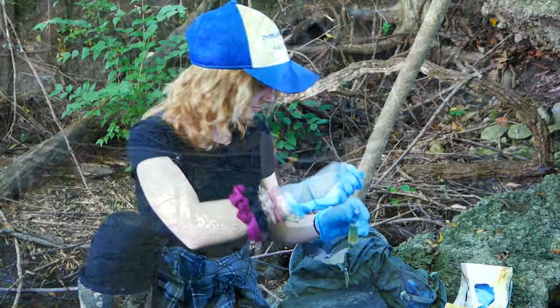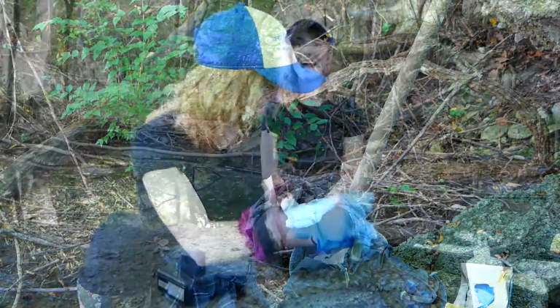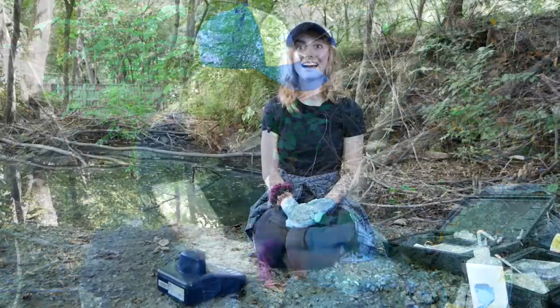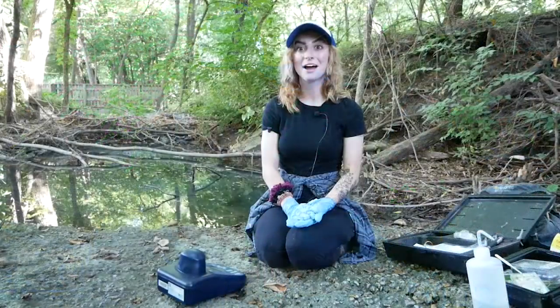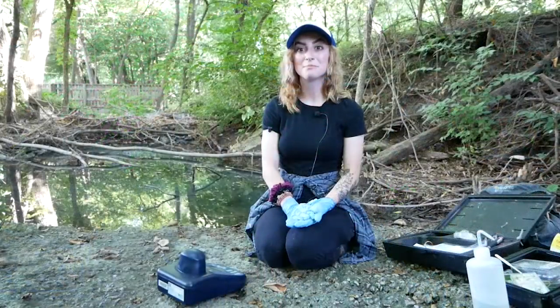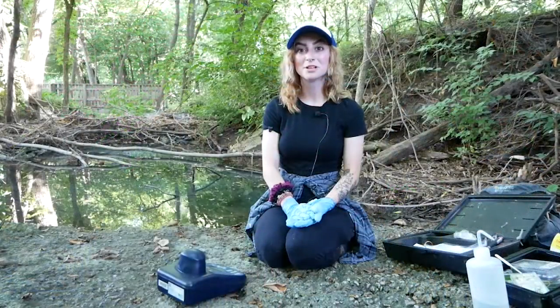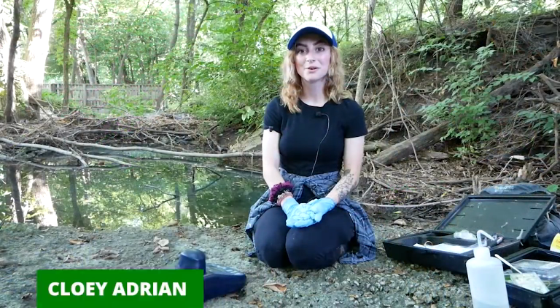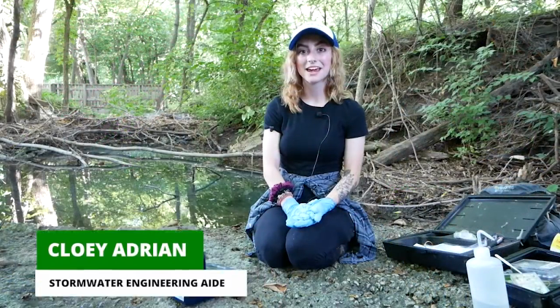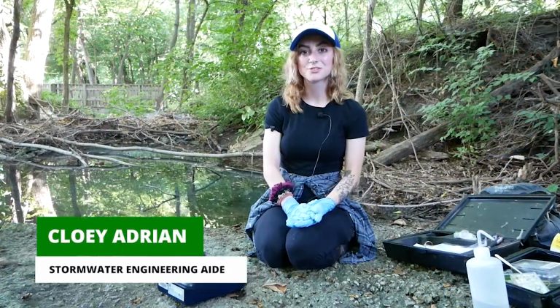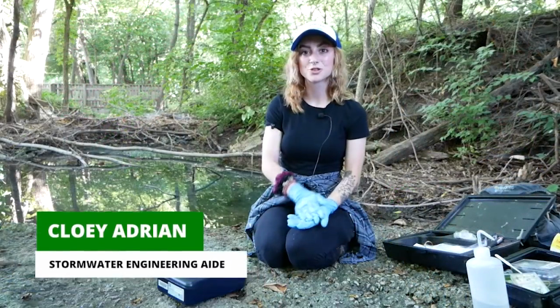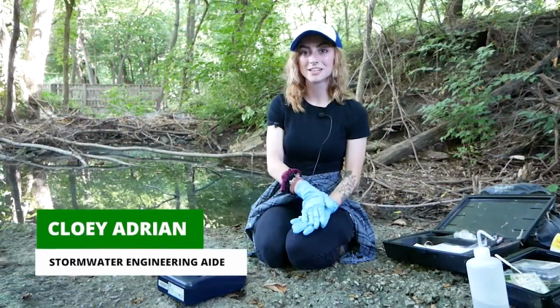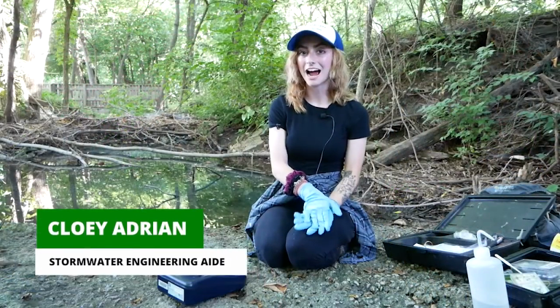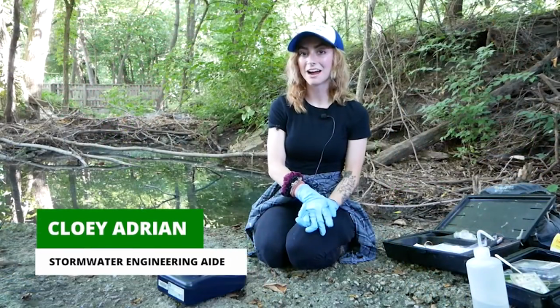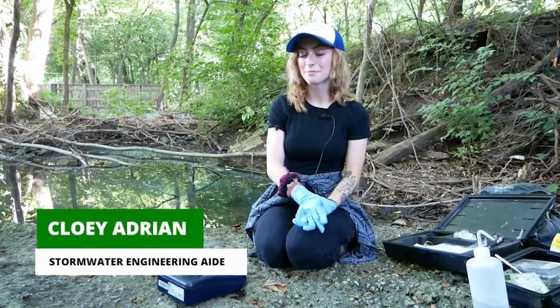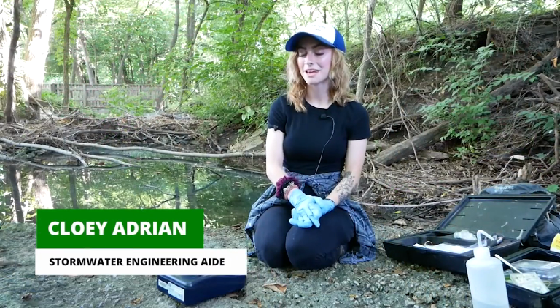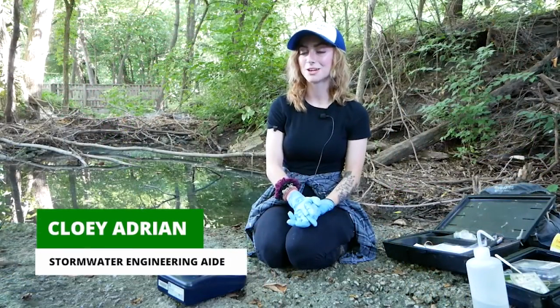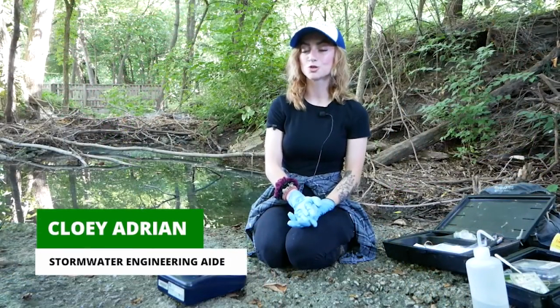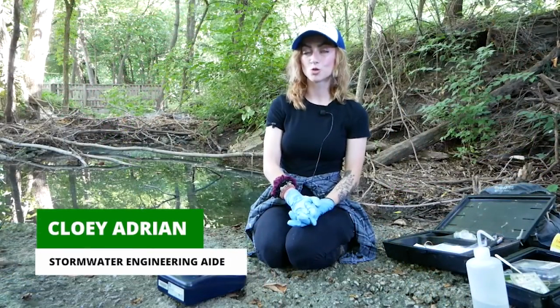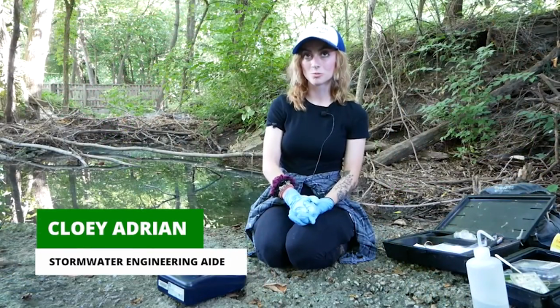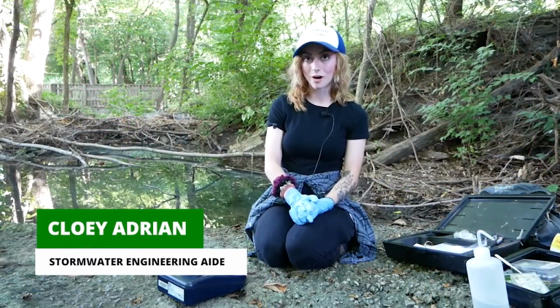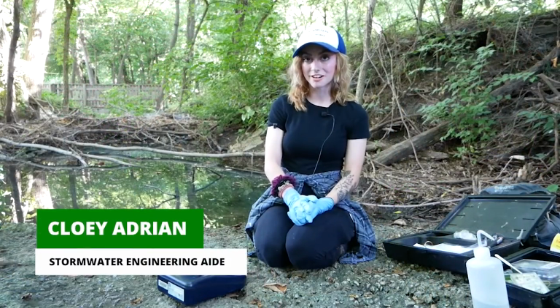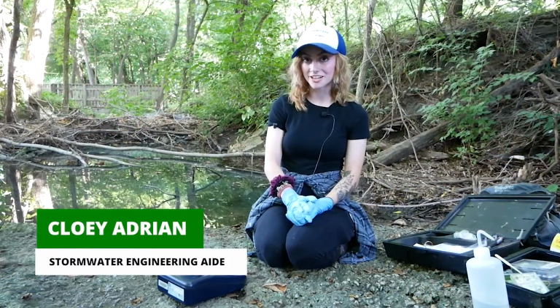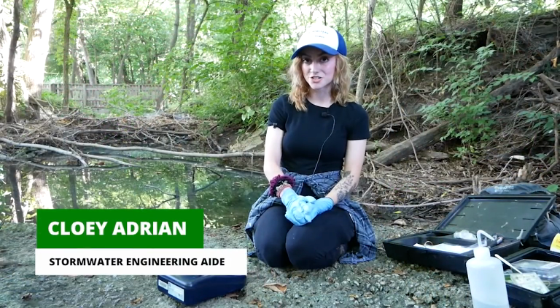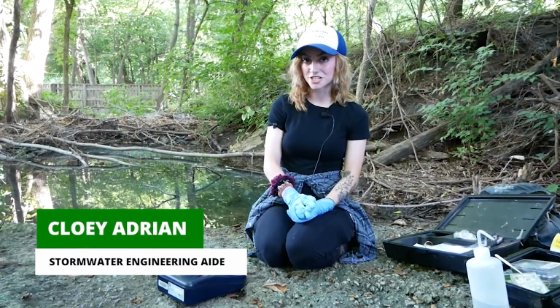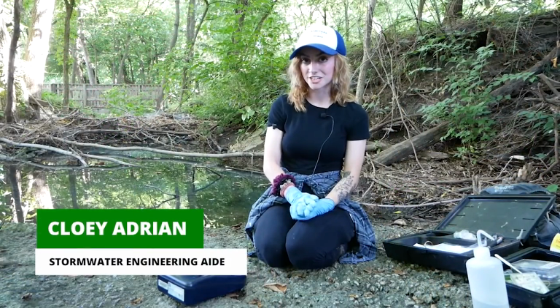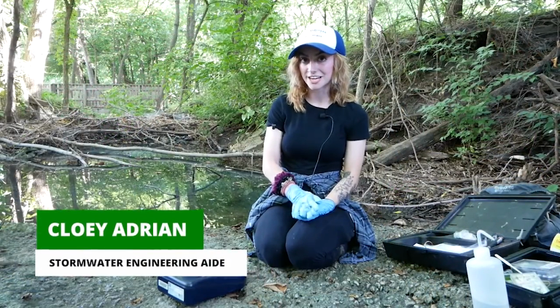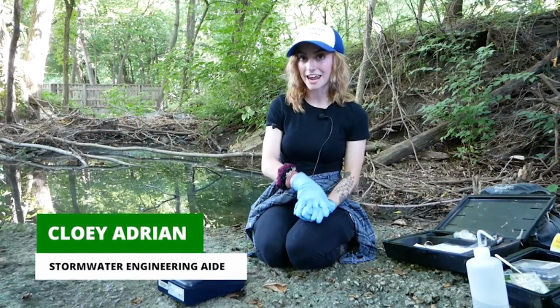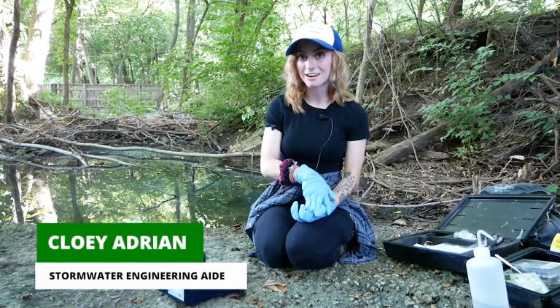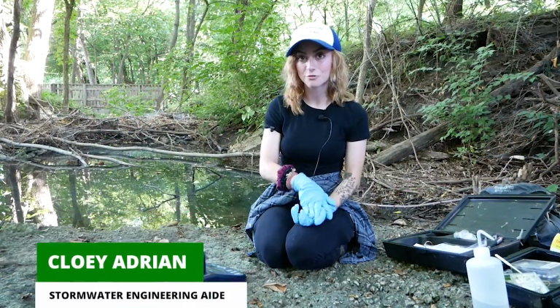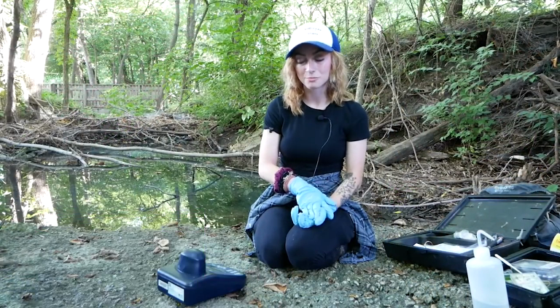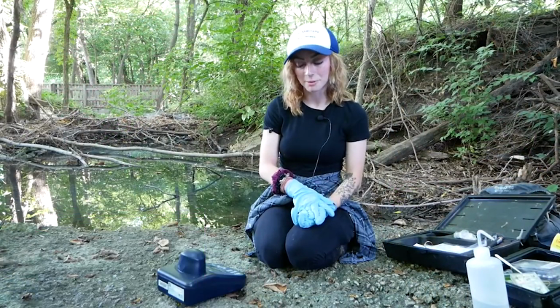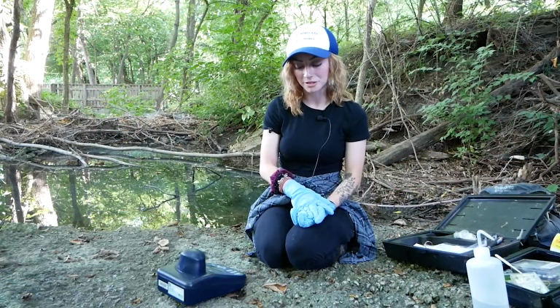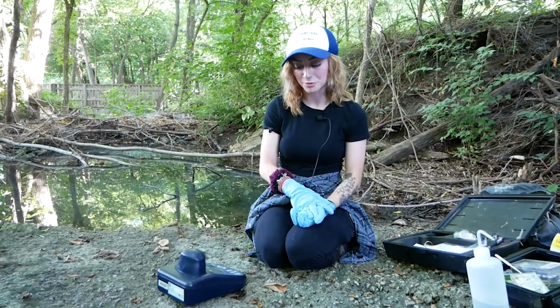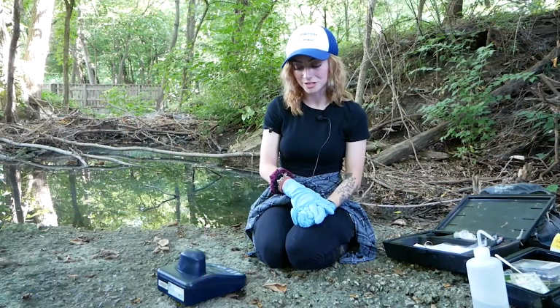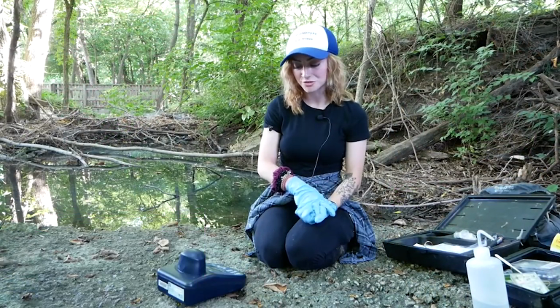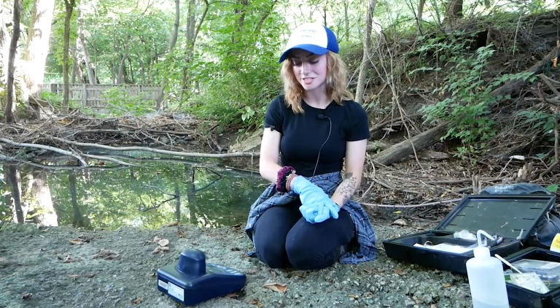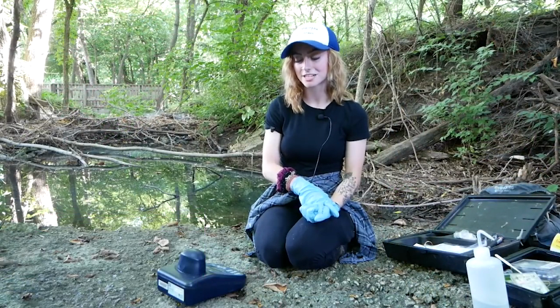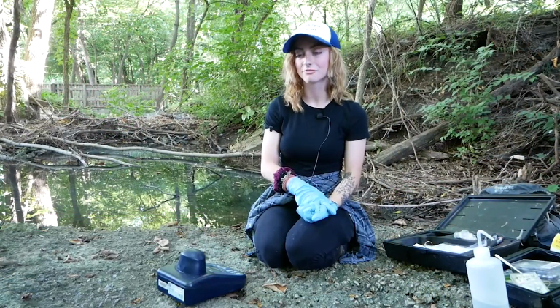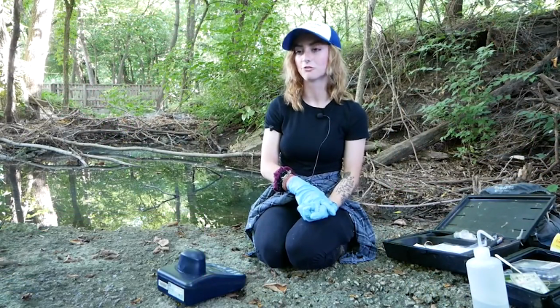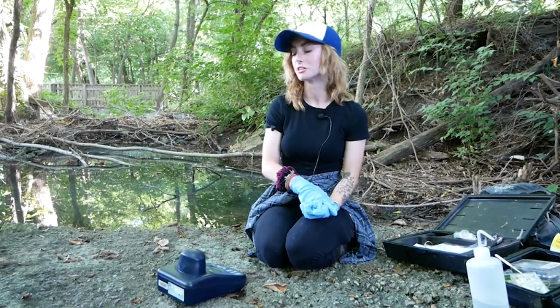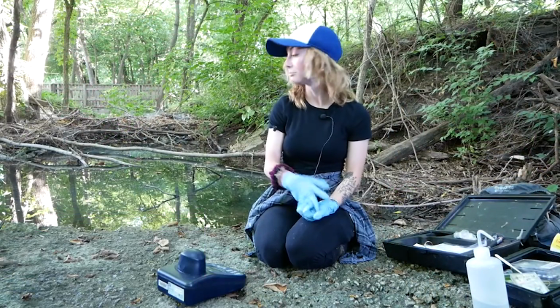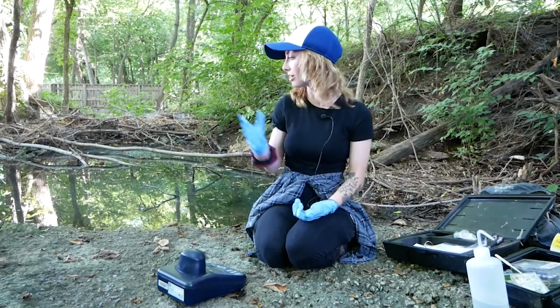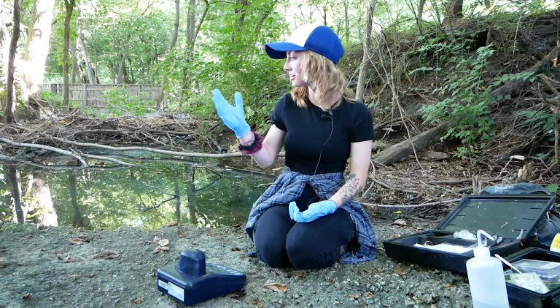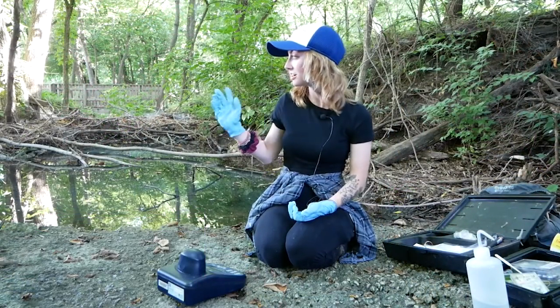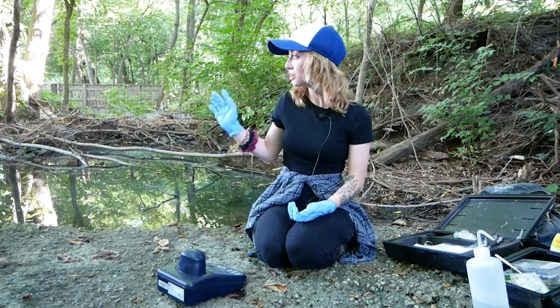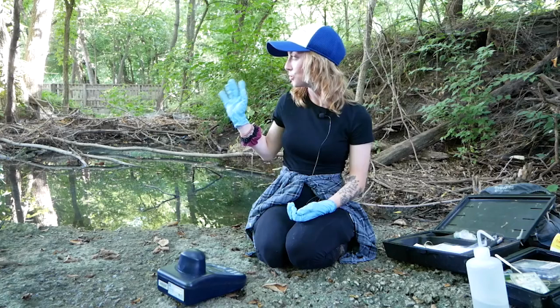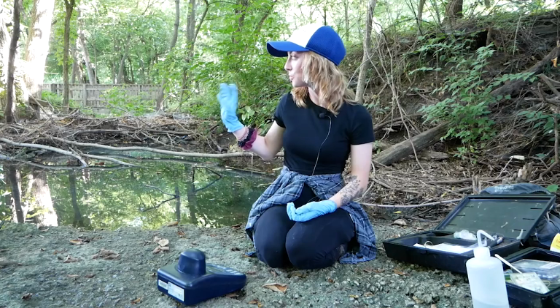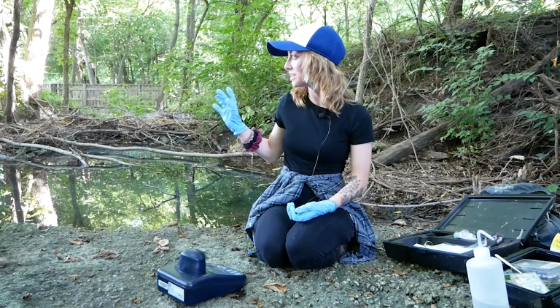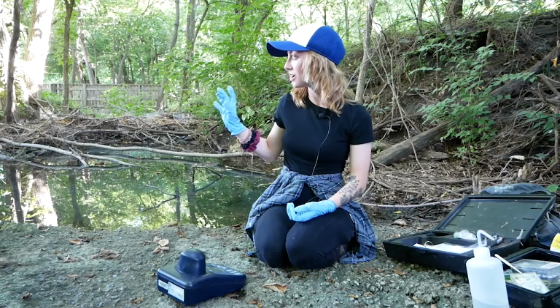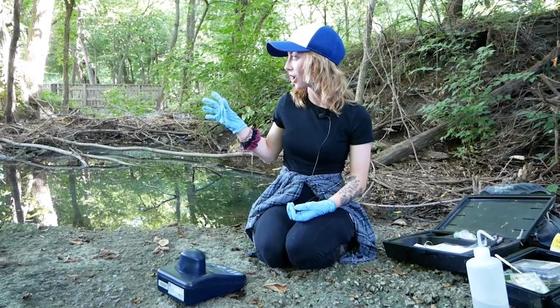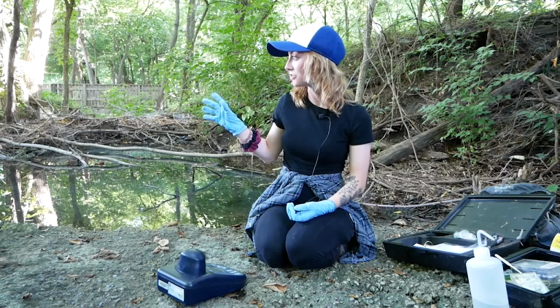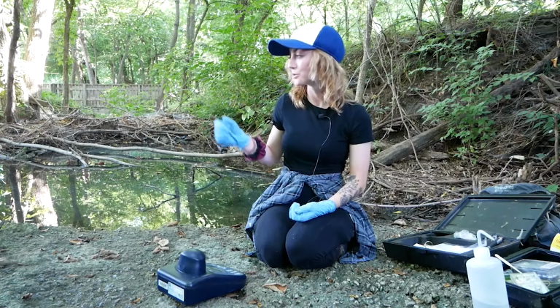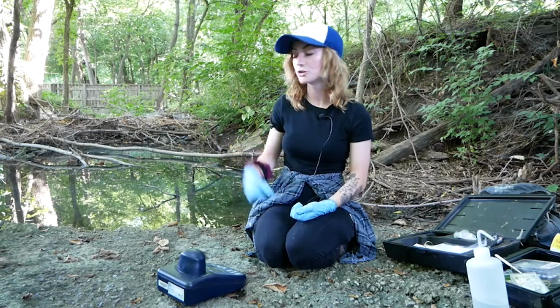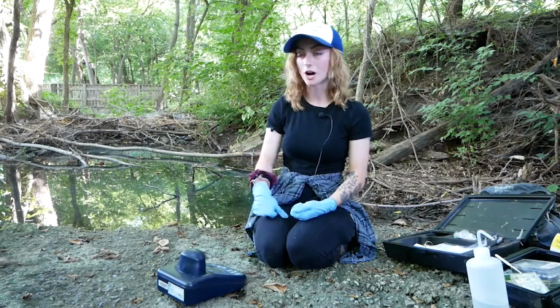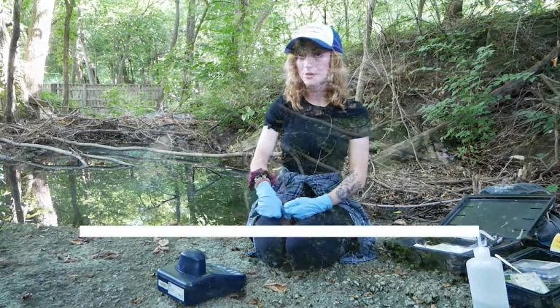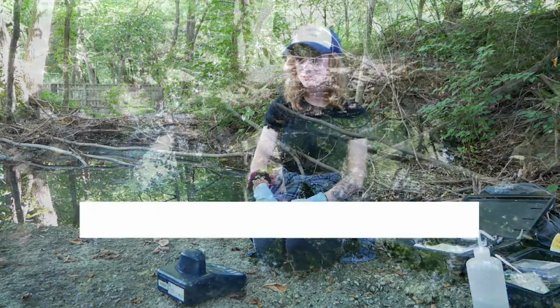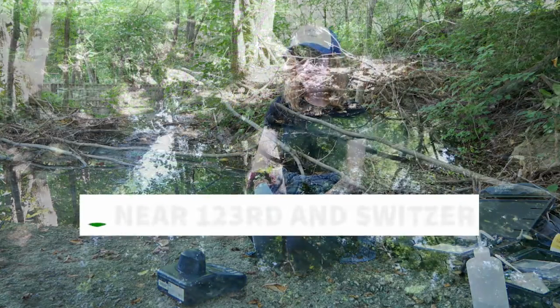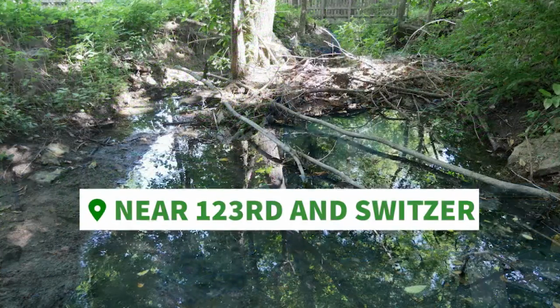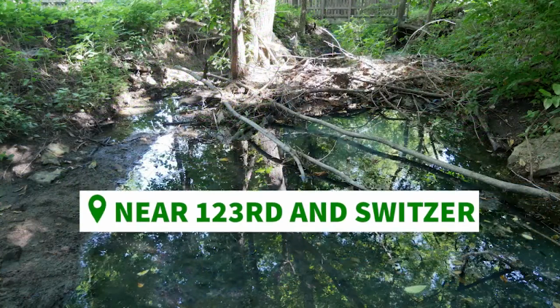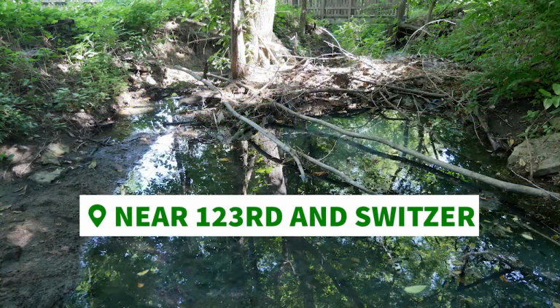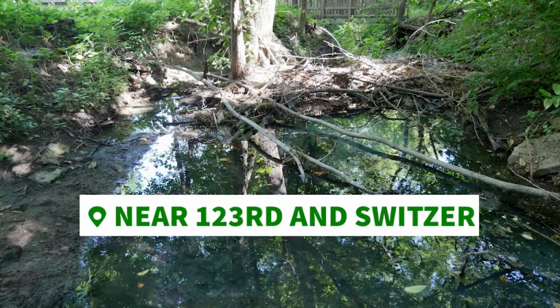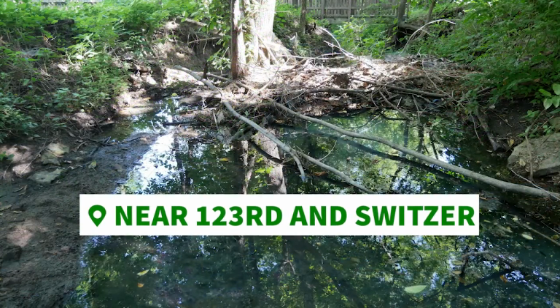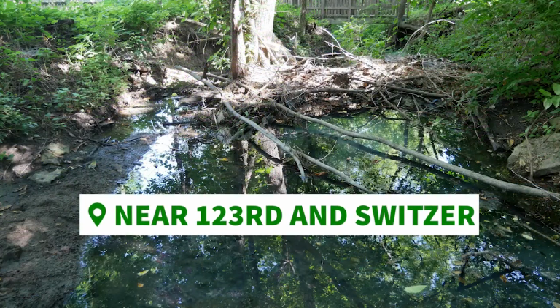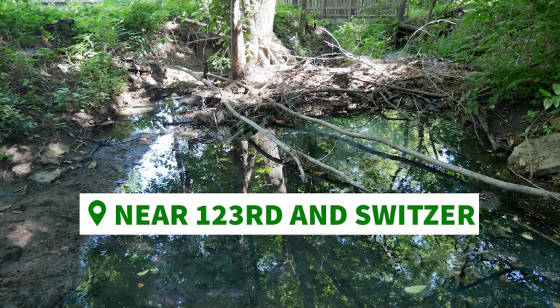Hi, I'm Chloe Adrian. I'm a stormwater engineering aide for Public Works for the Maryland Park. We are doing dry weather monitoring out here.